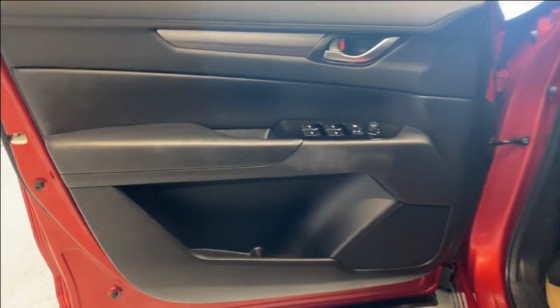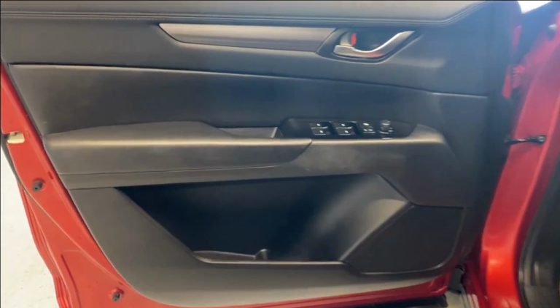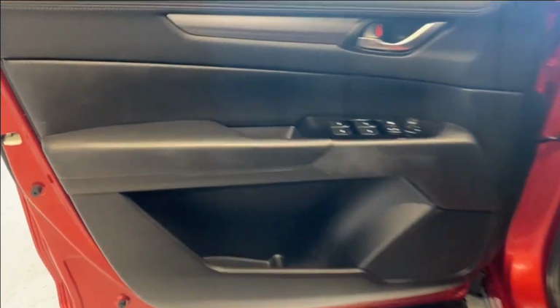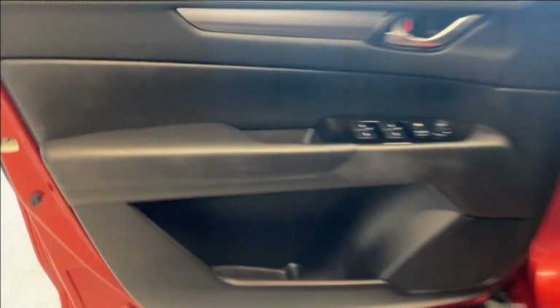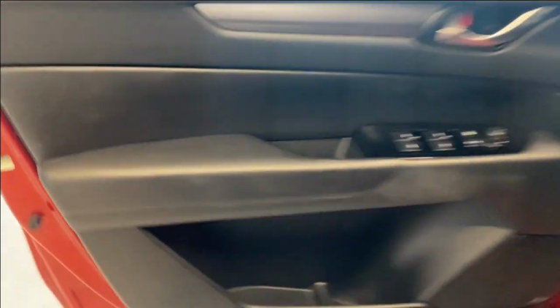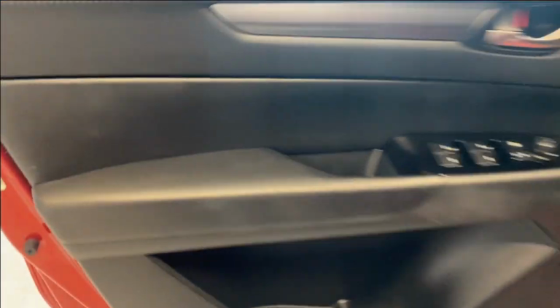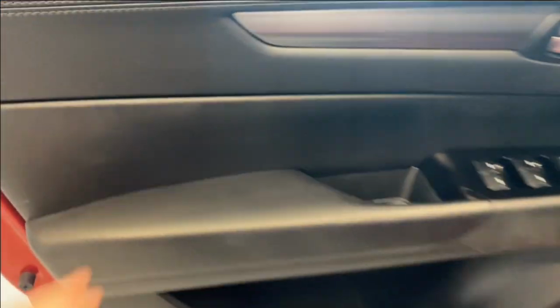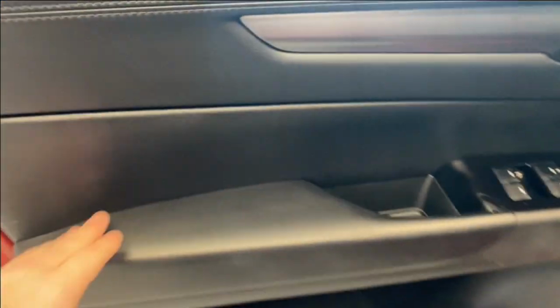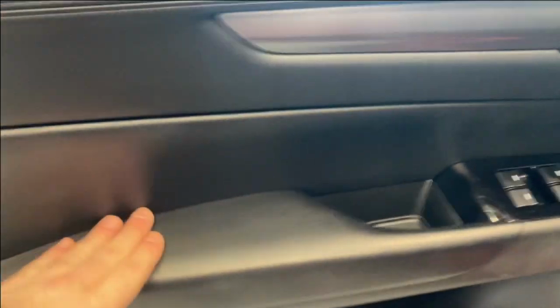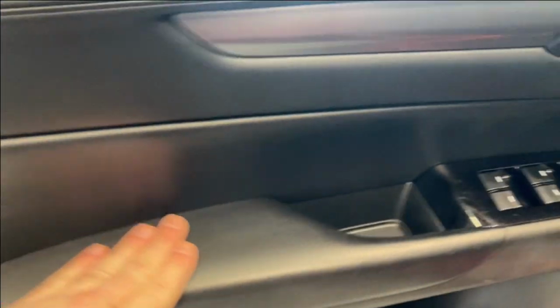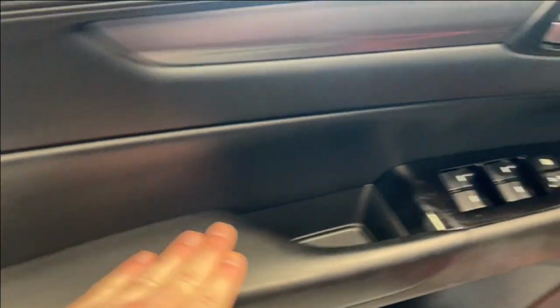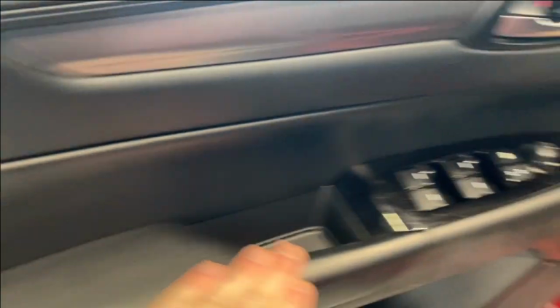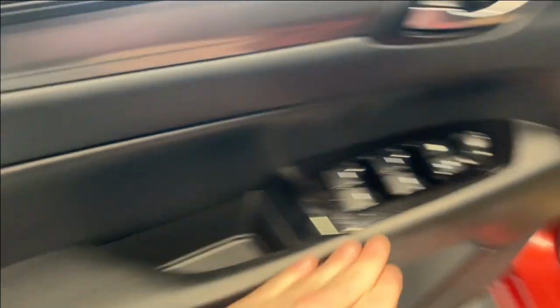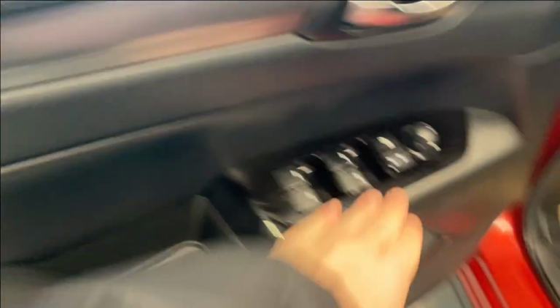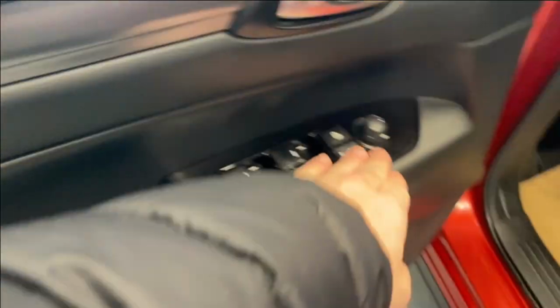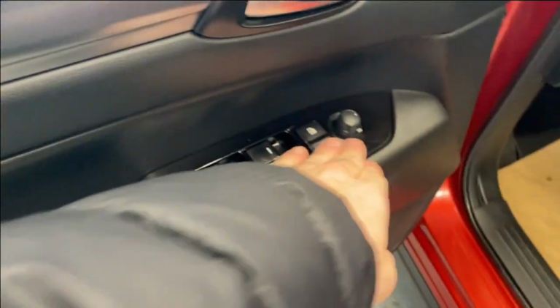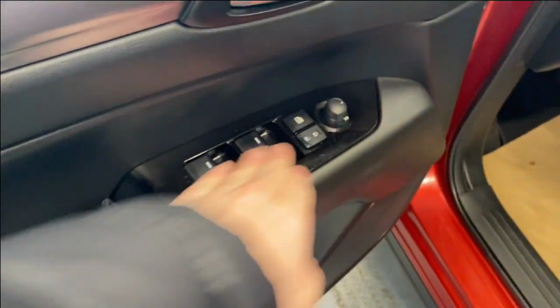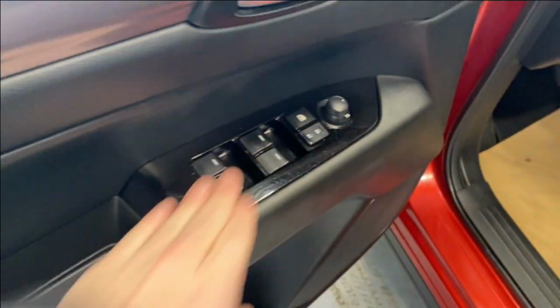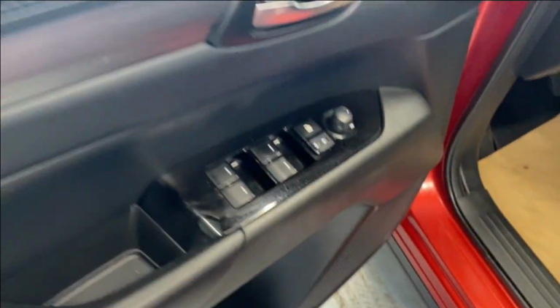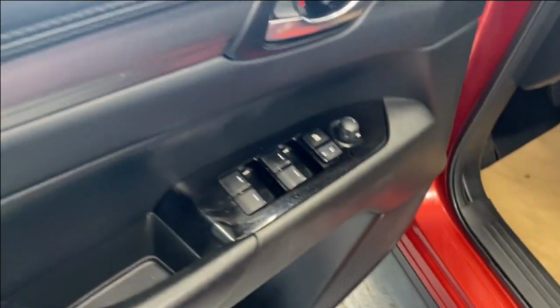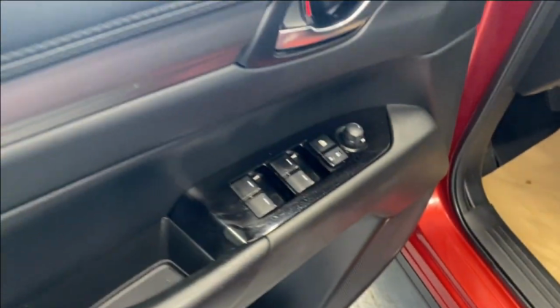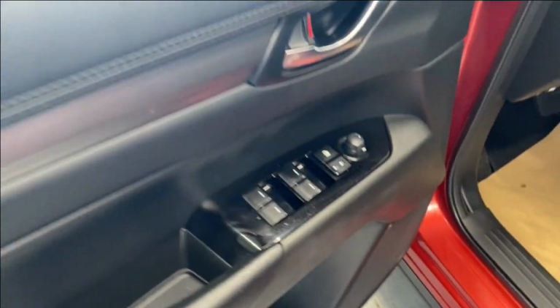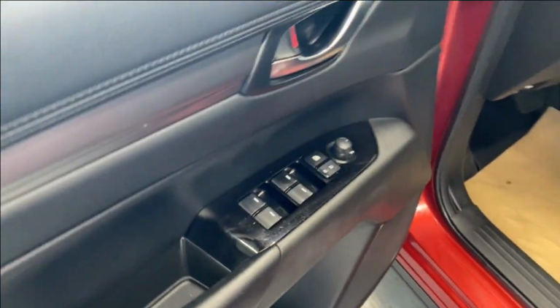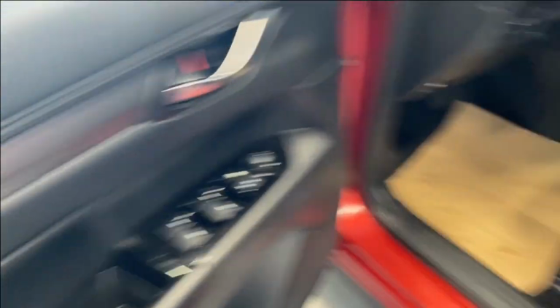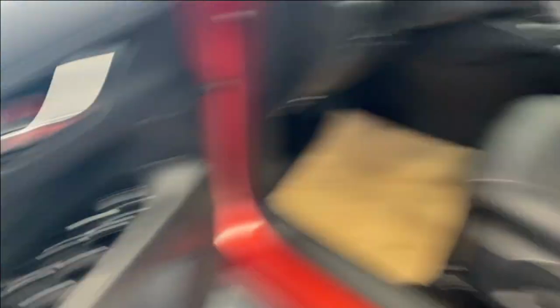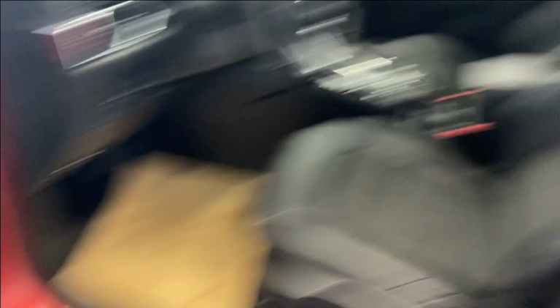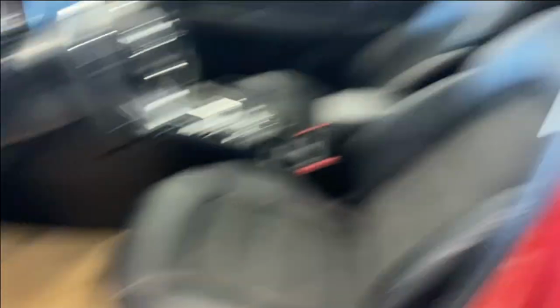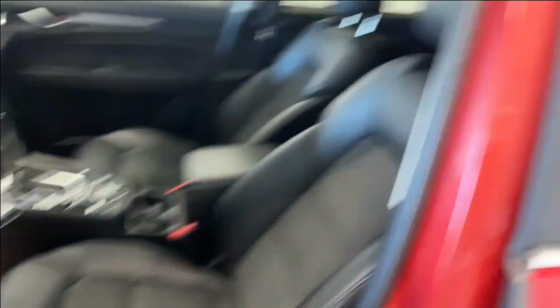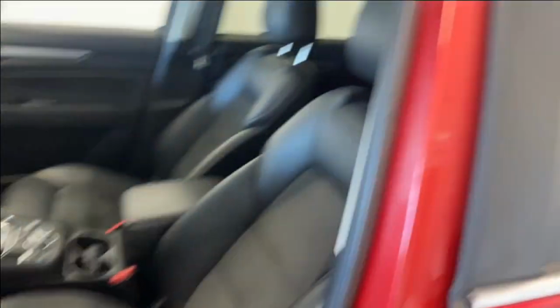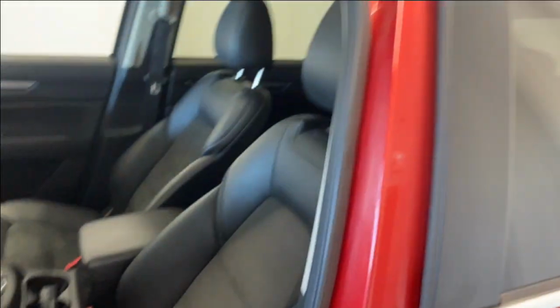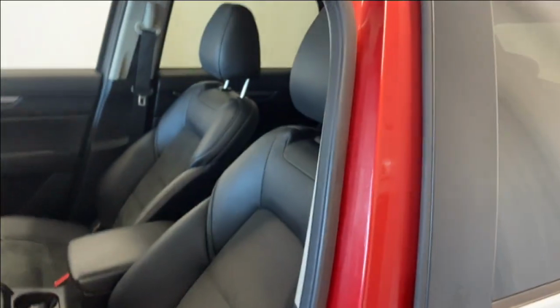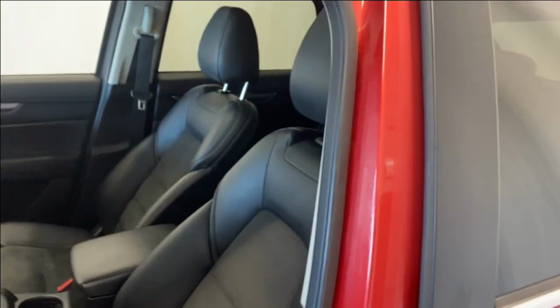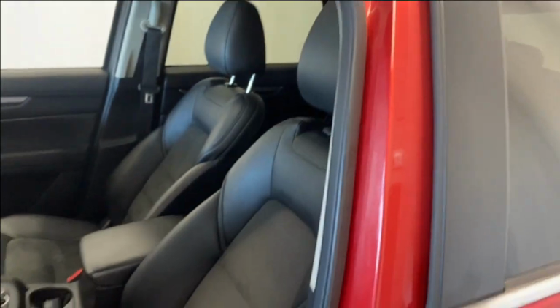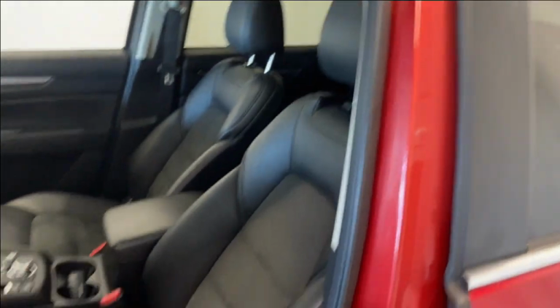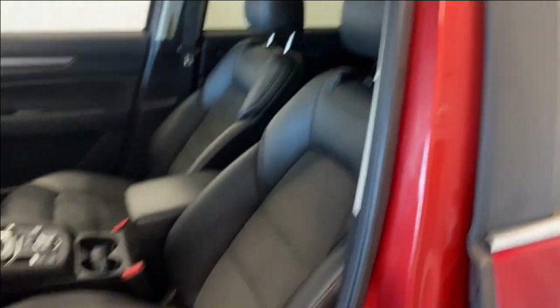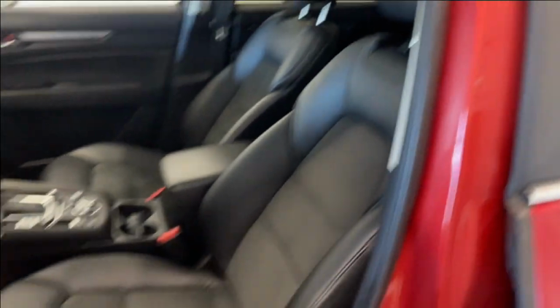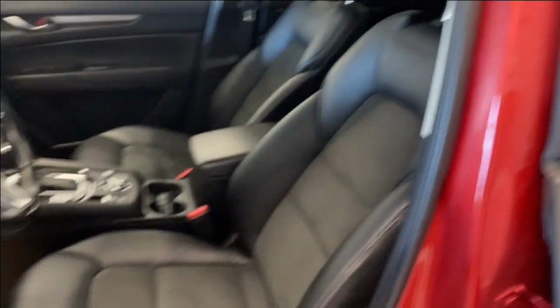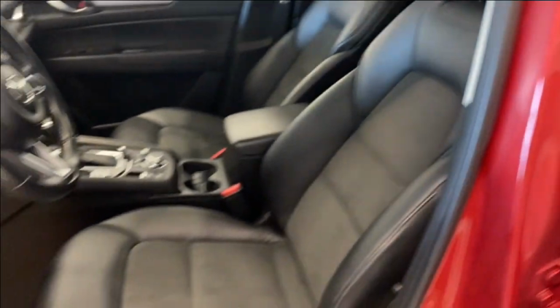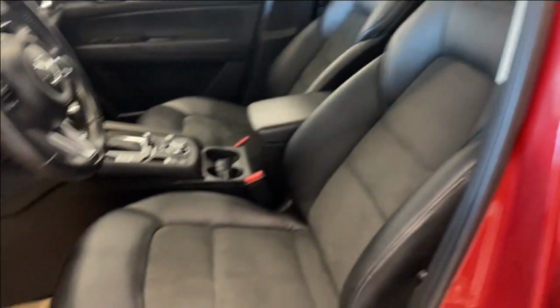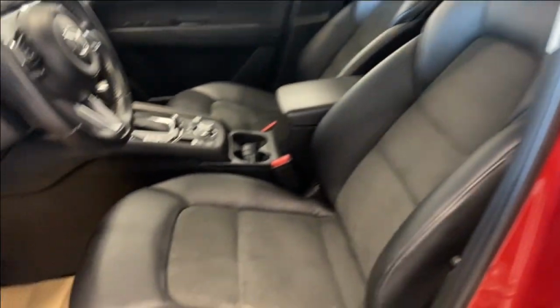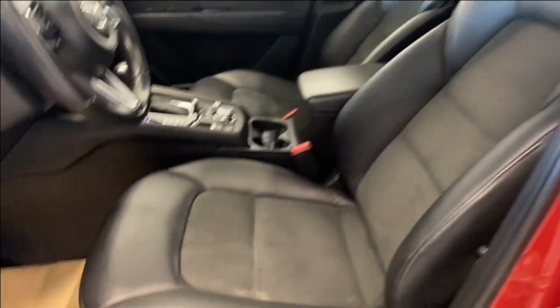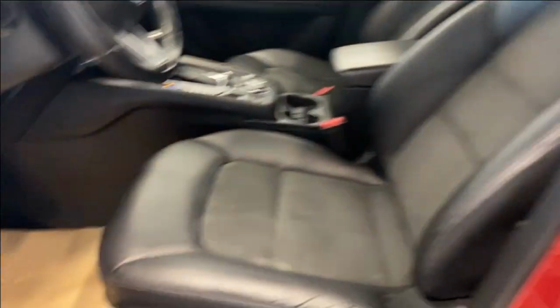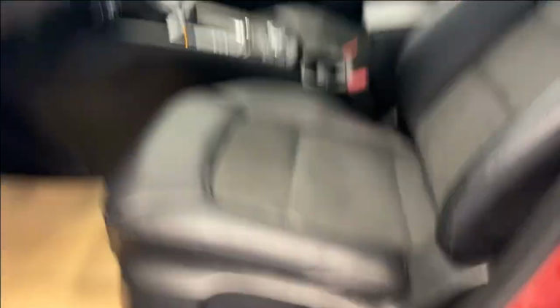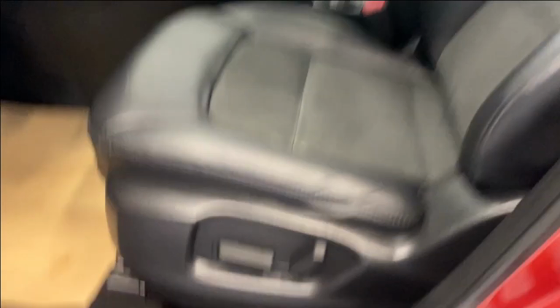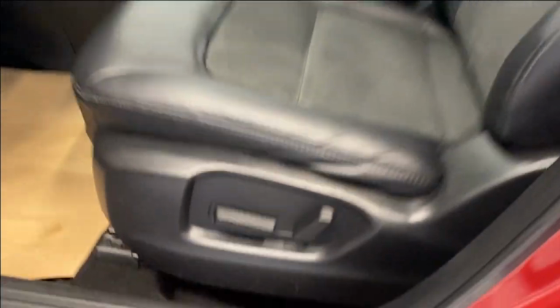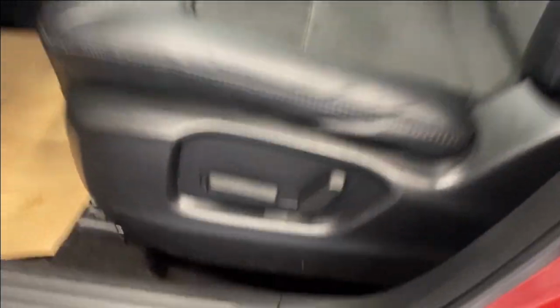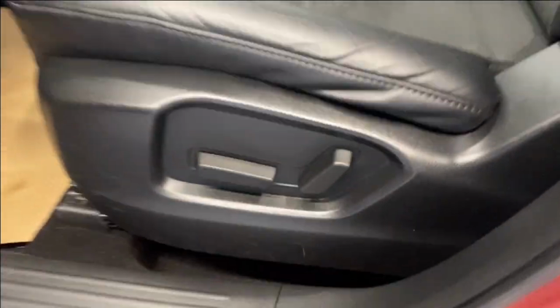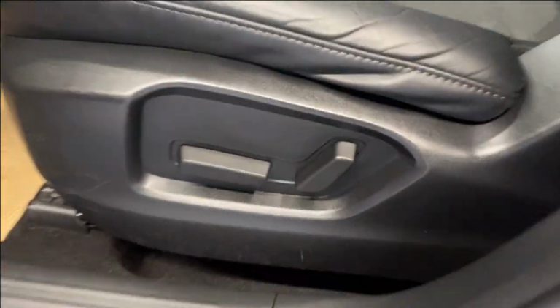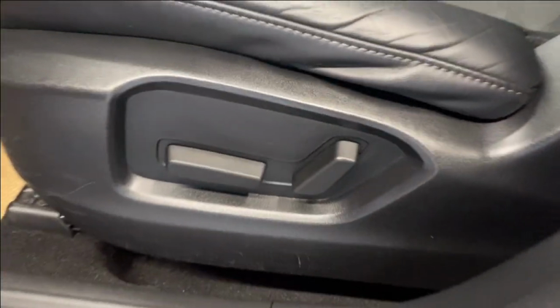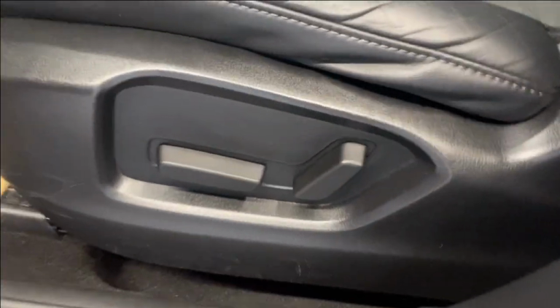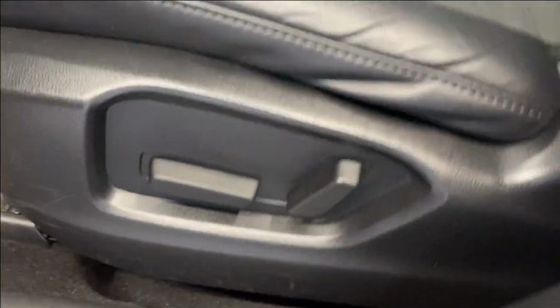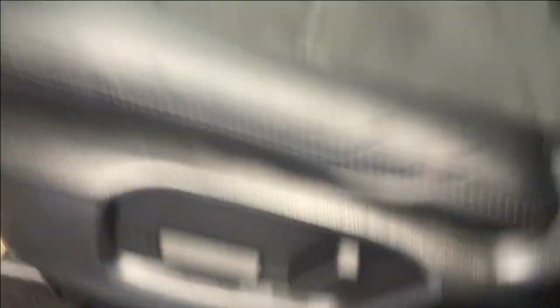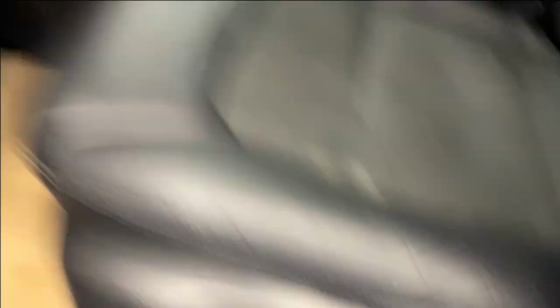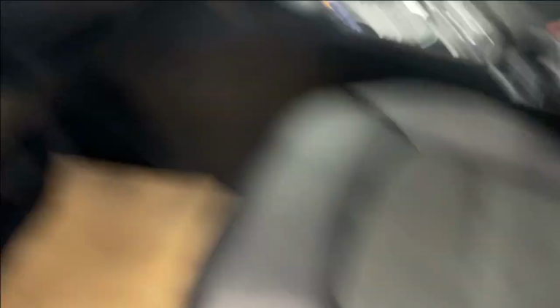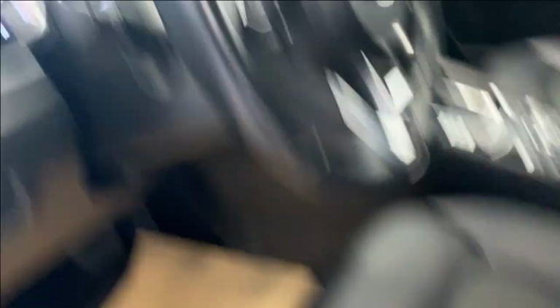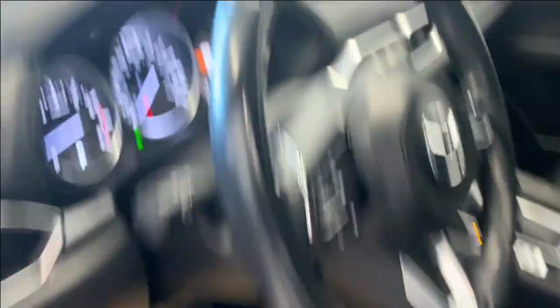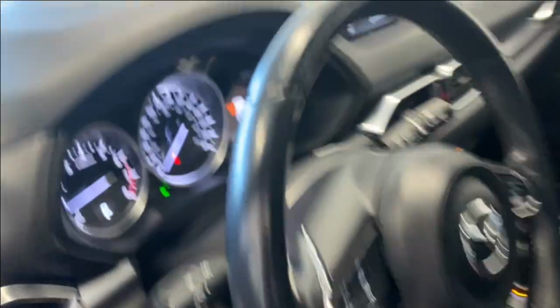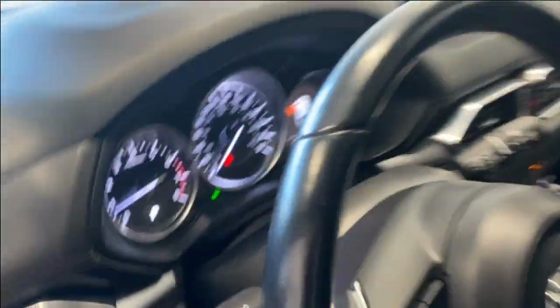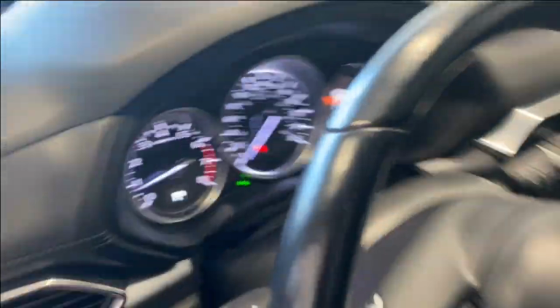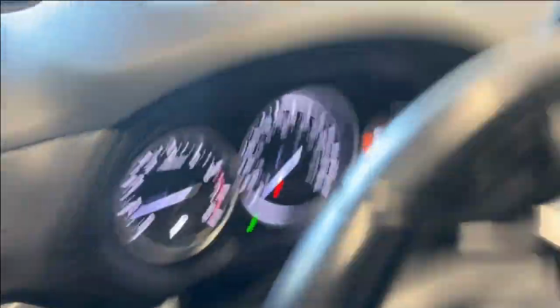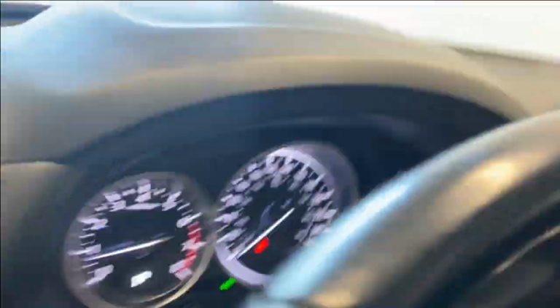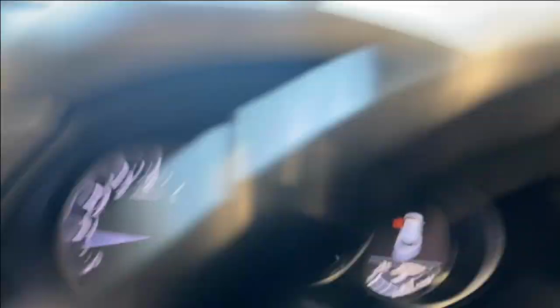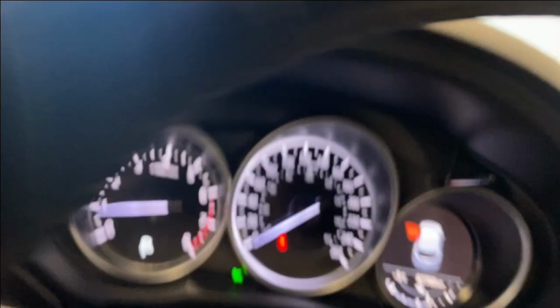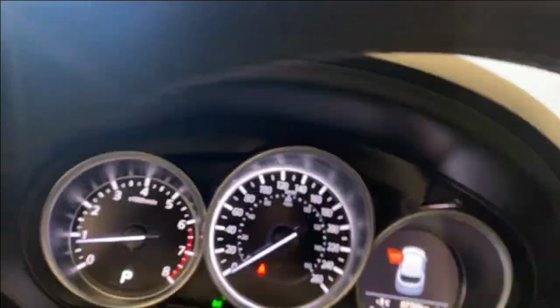Coming inside, we do have a nice armrest here with power locks, power windows and mirrors. A leather and suede combination upholstery with a power driver seat. Let's hop inside.